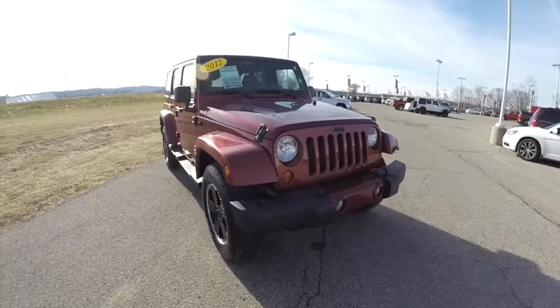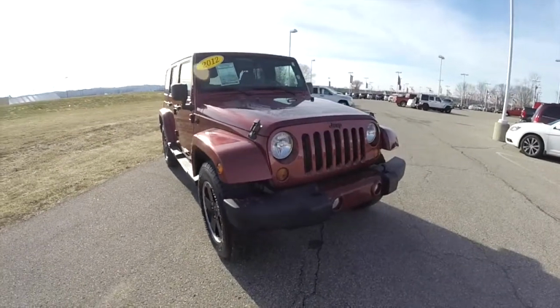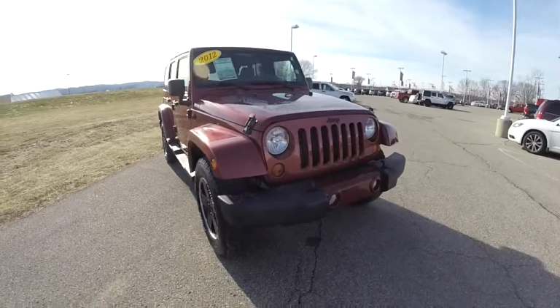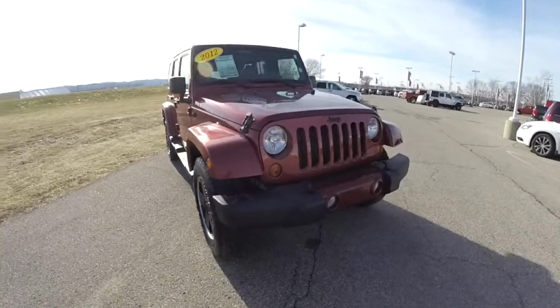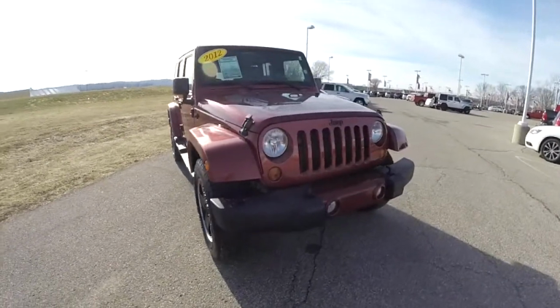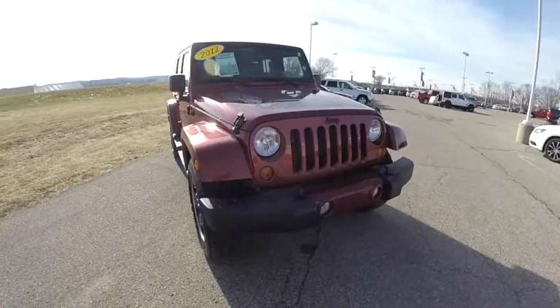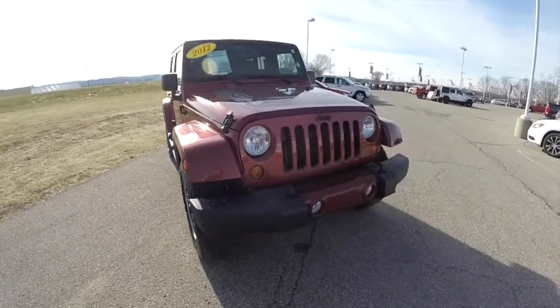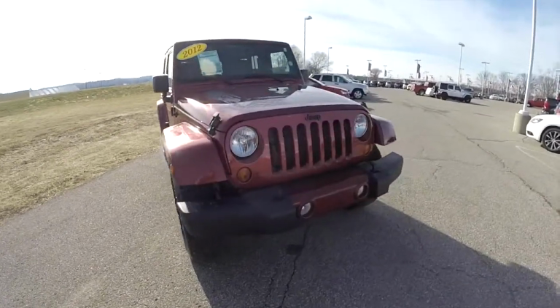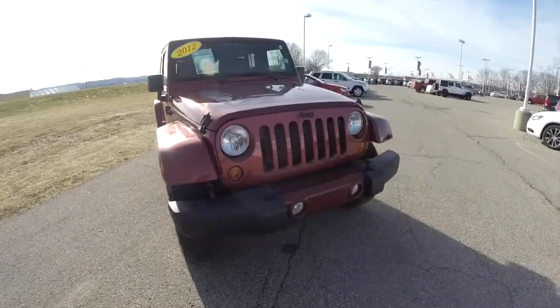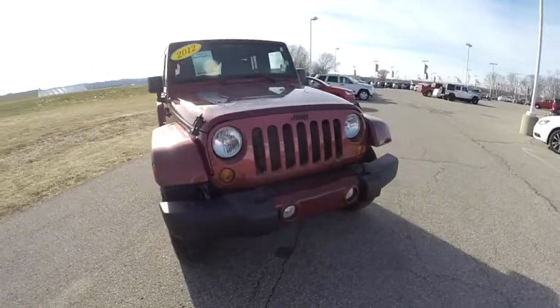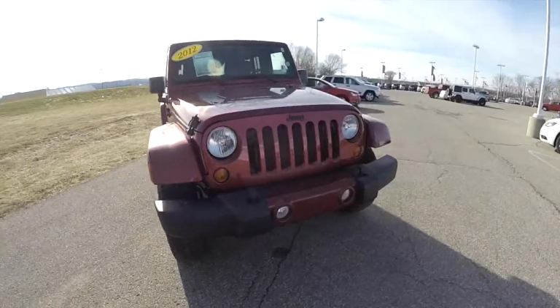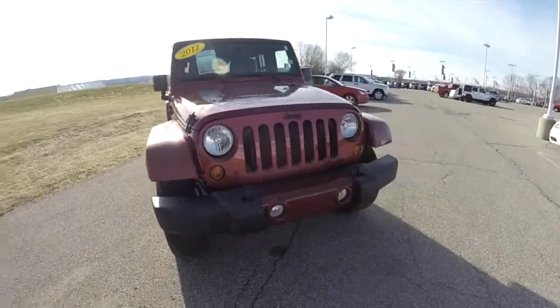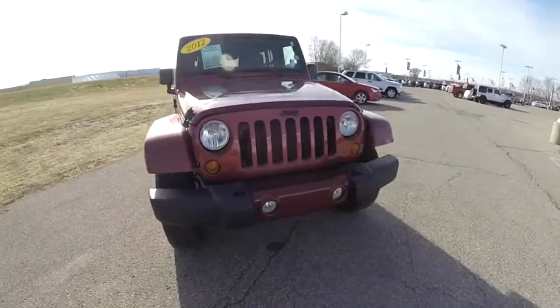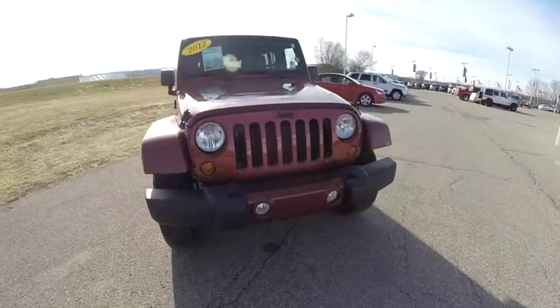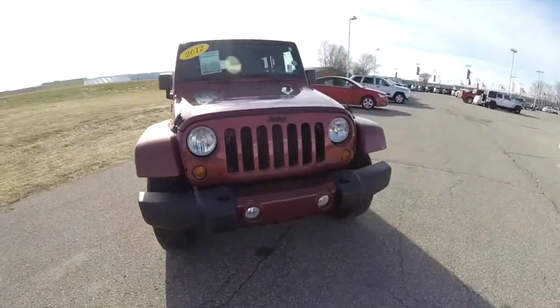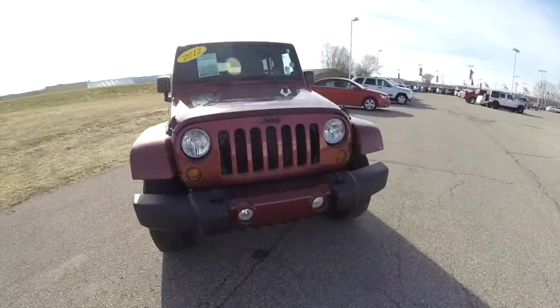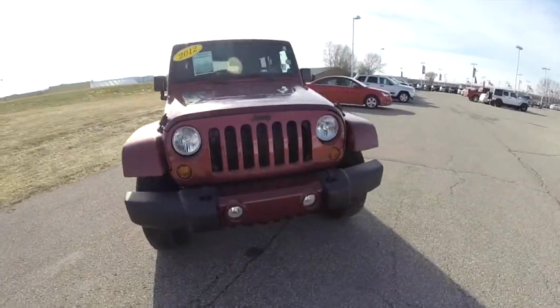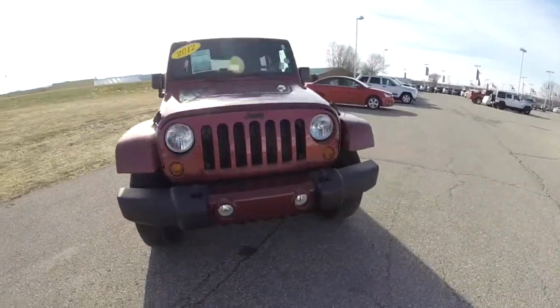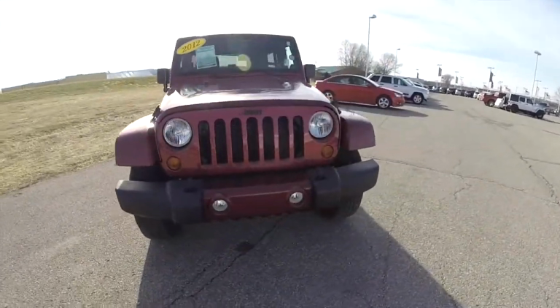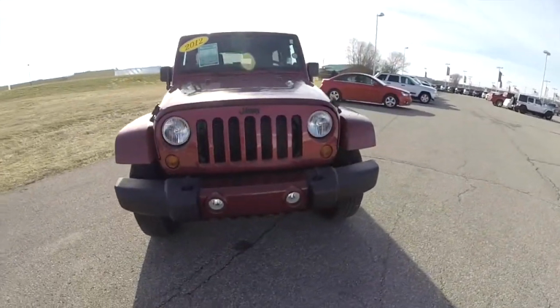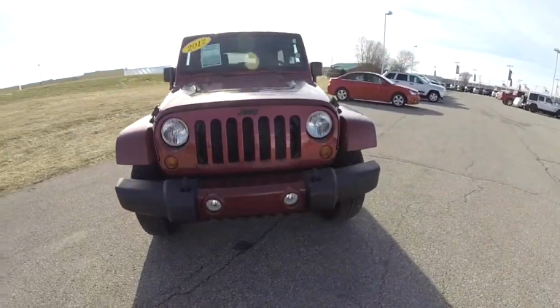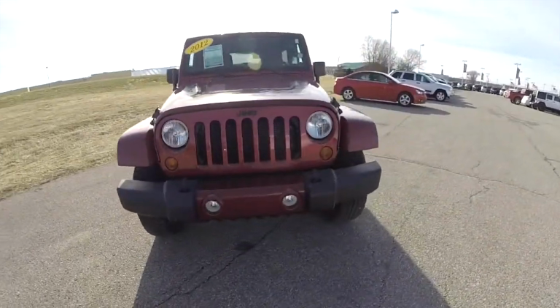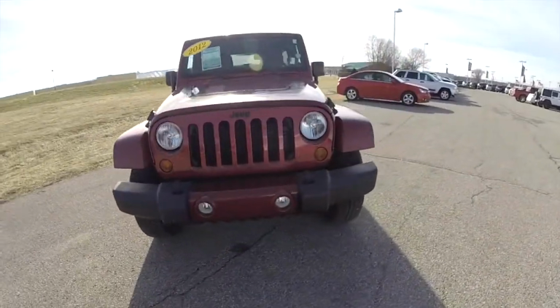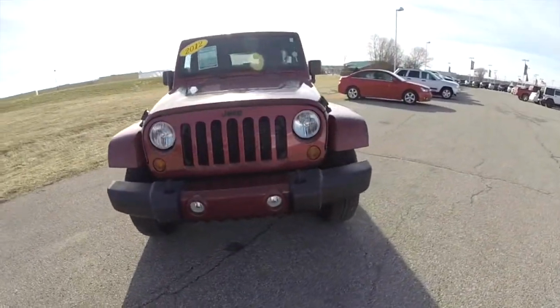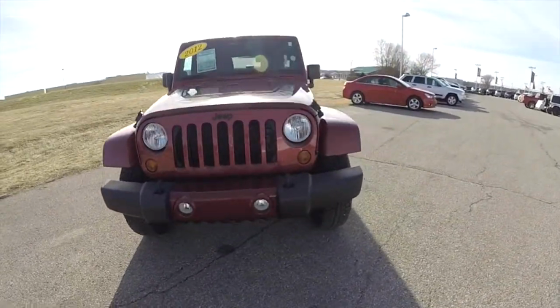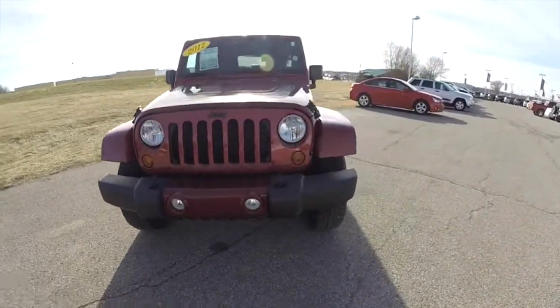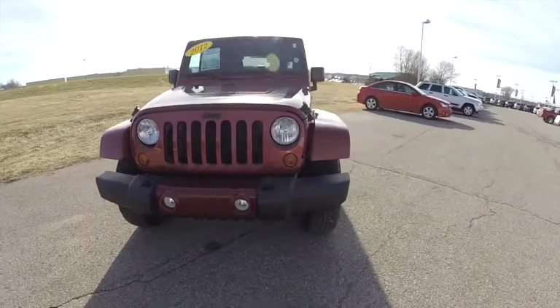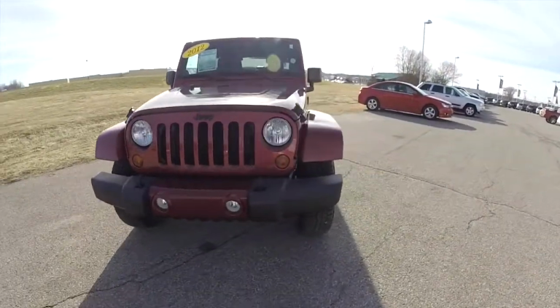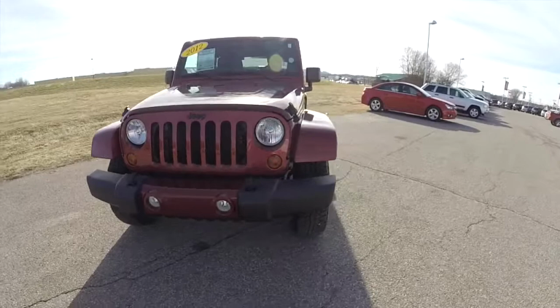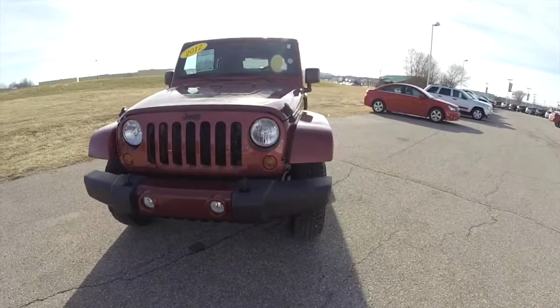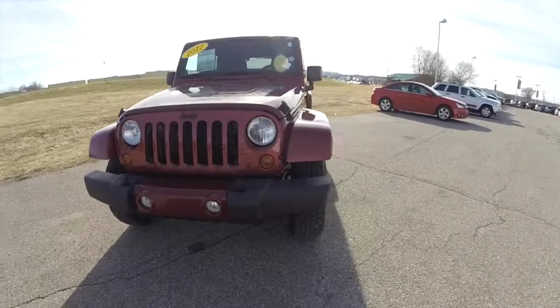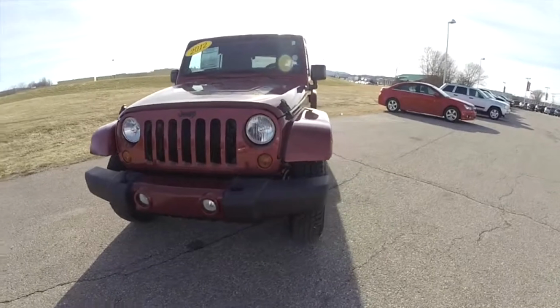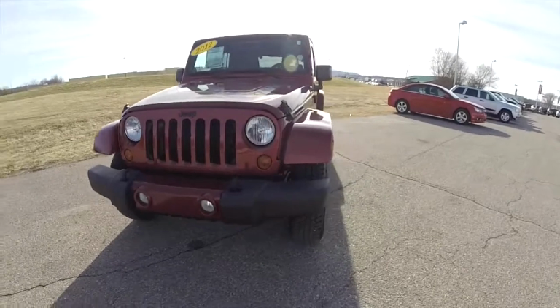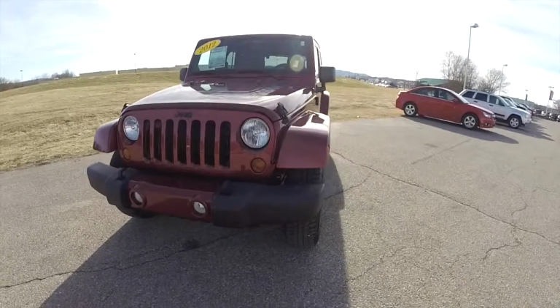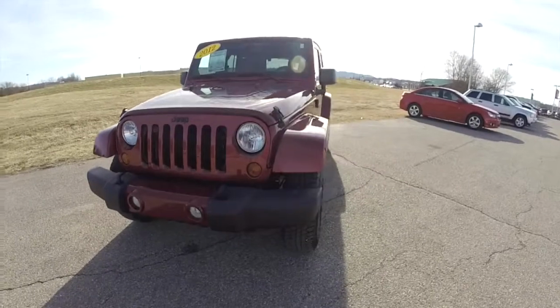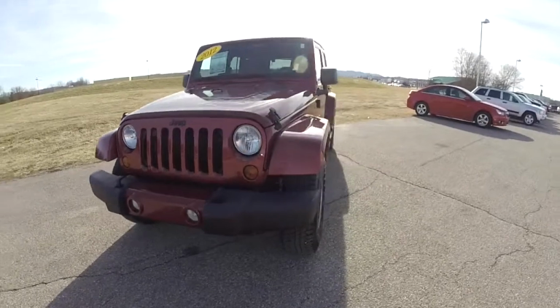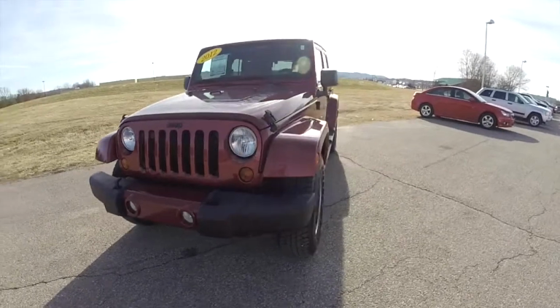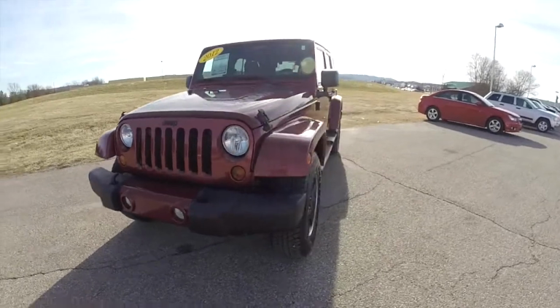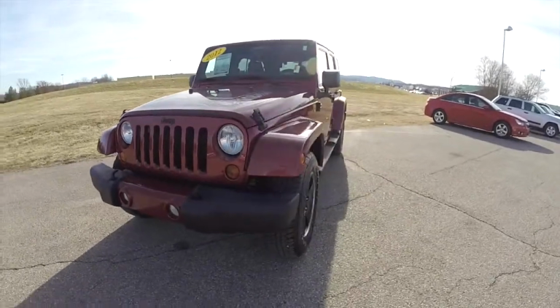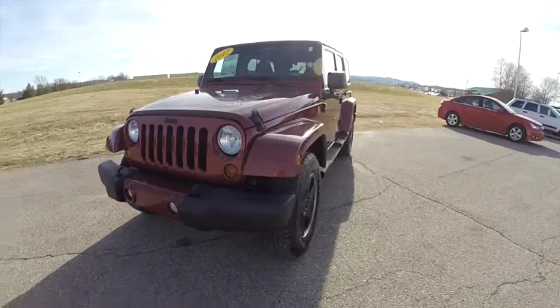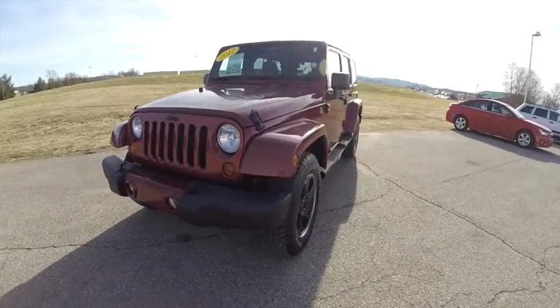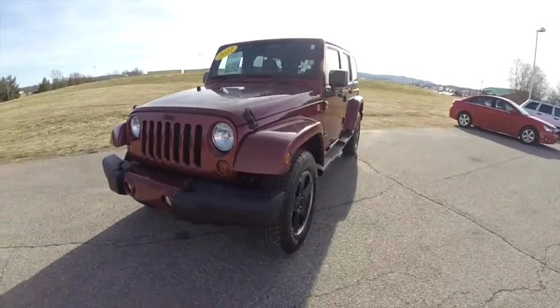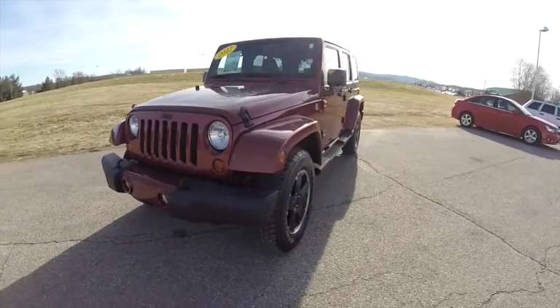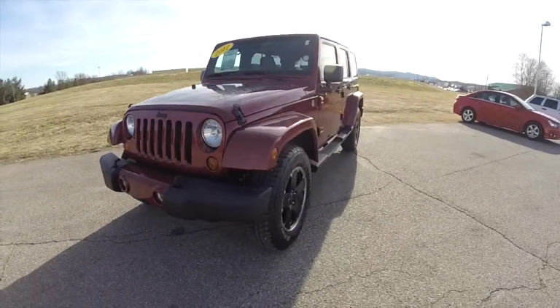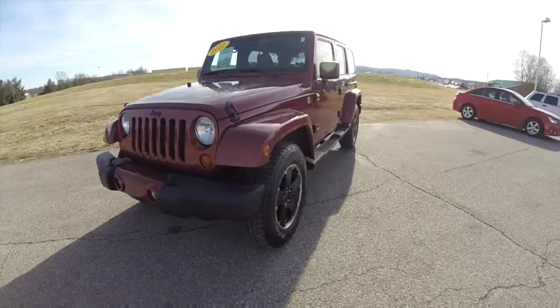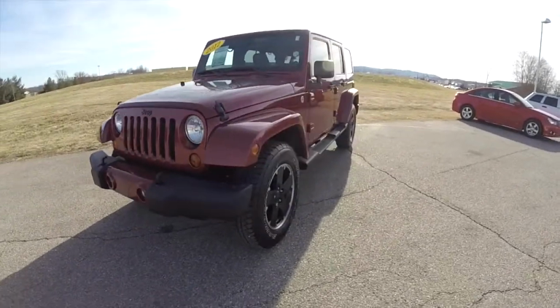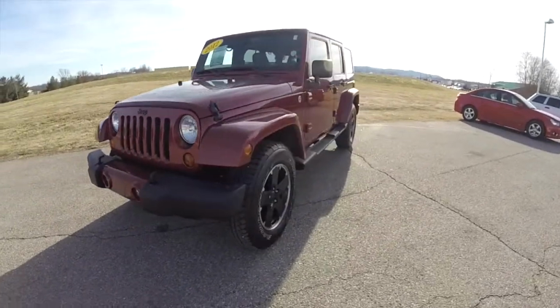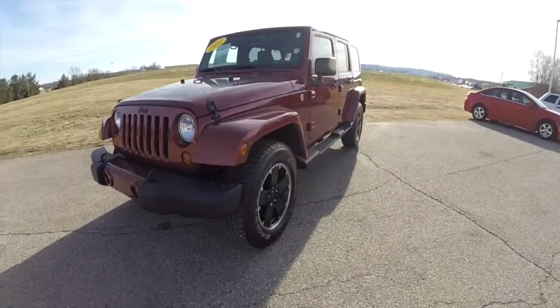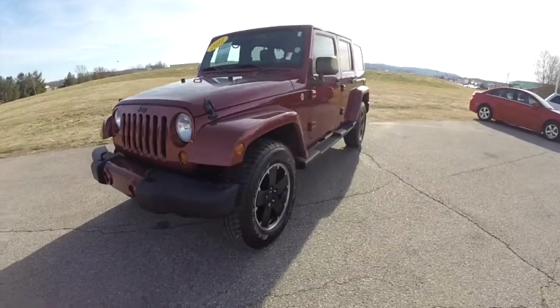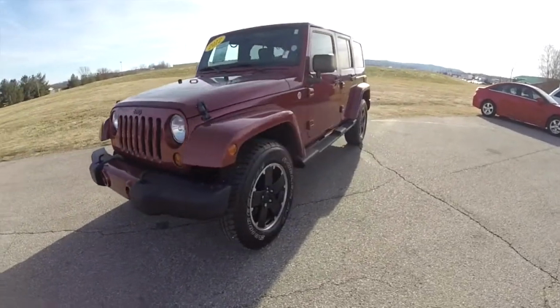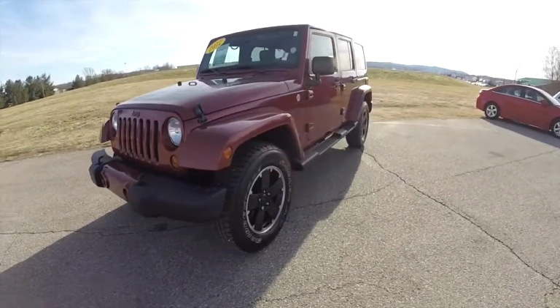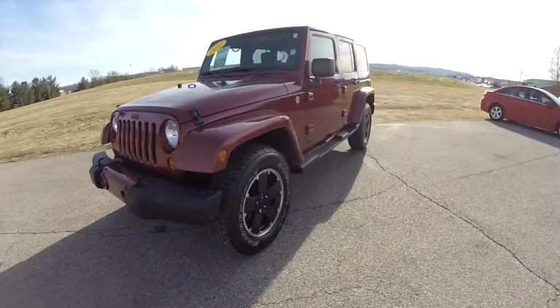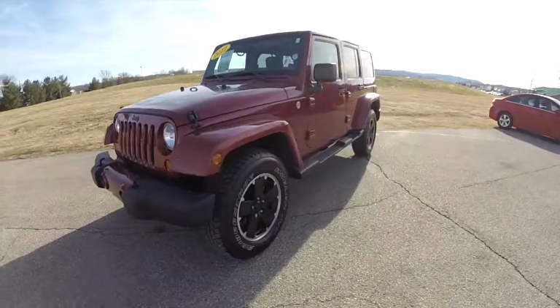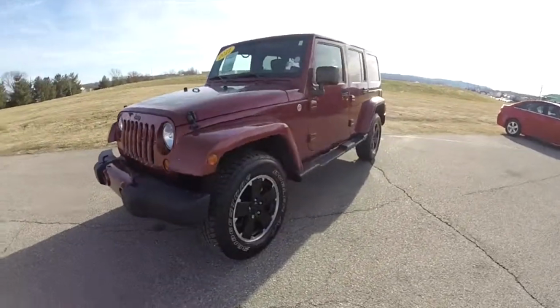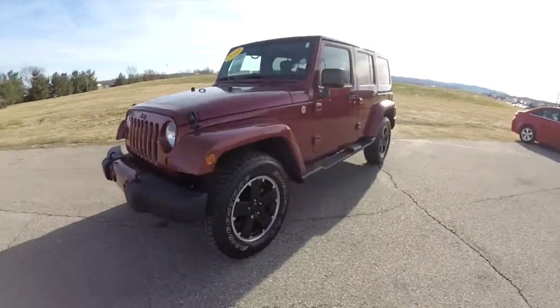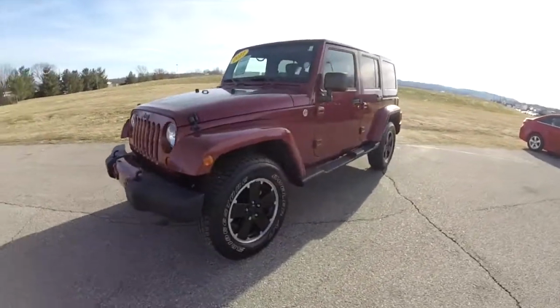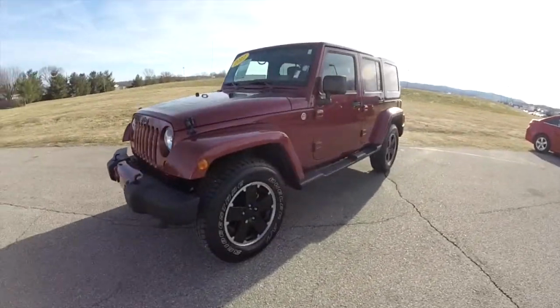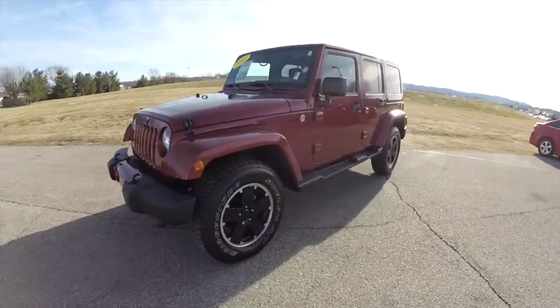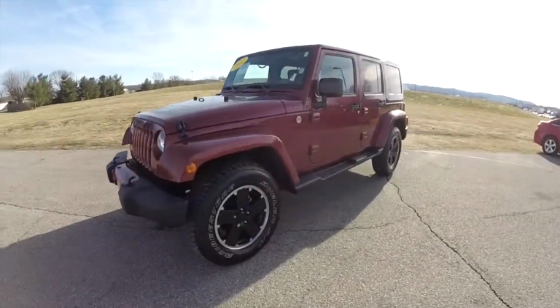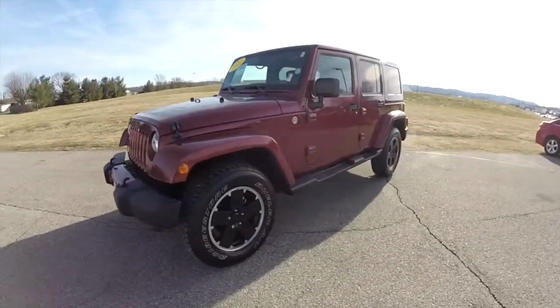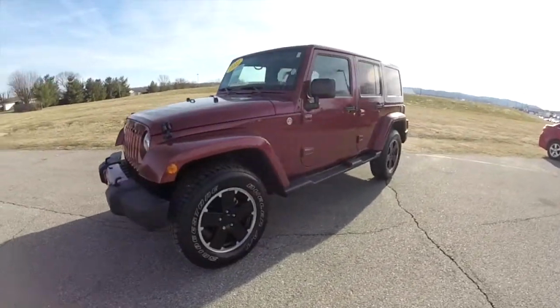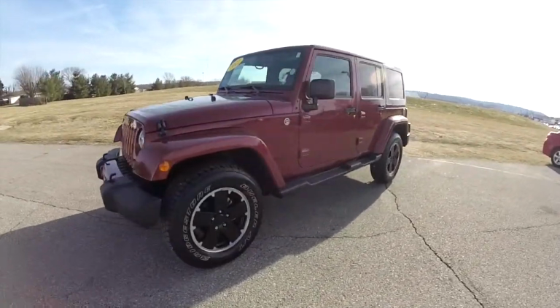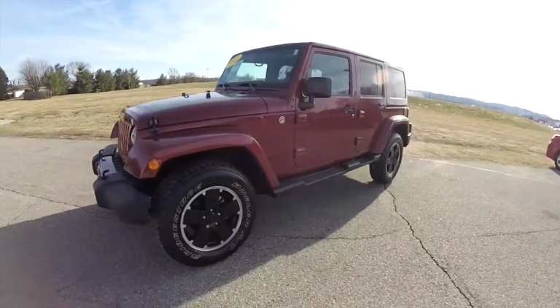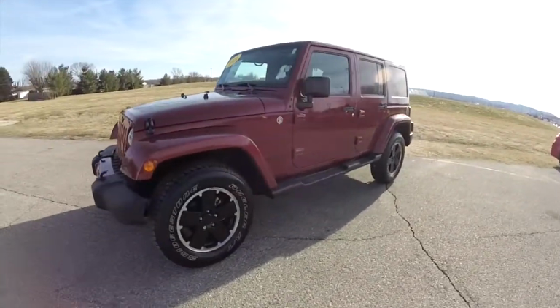Hello everyone, today we're taking a quick walk around look at this 2012 Jeep Wrangler Unlimited Sahara Altitude Edition.